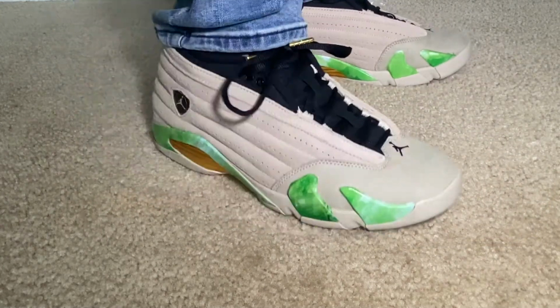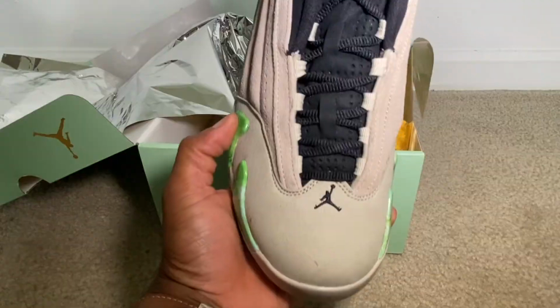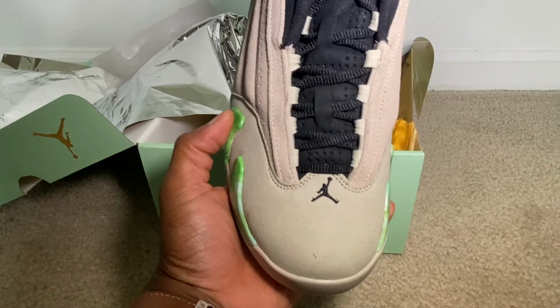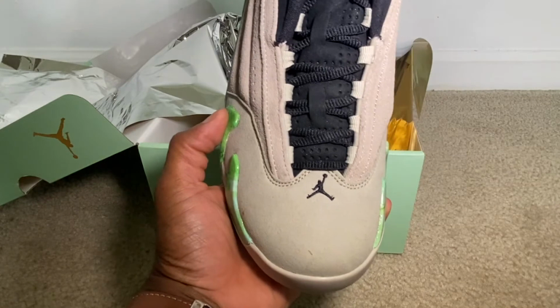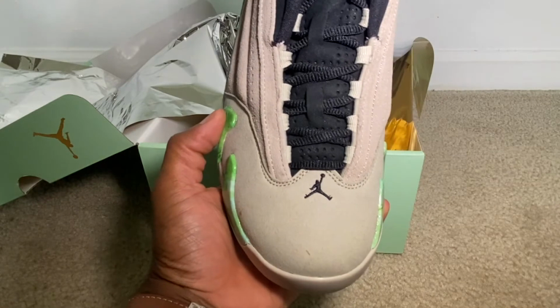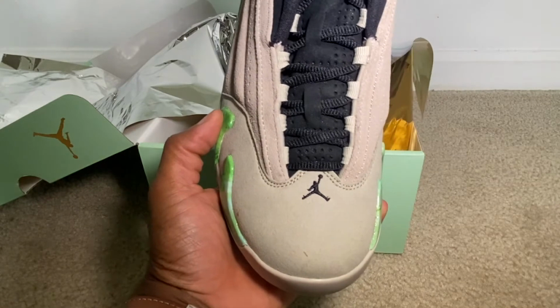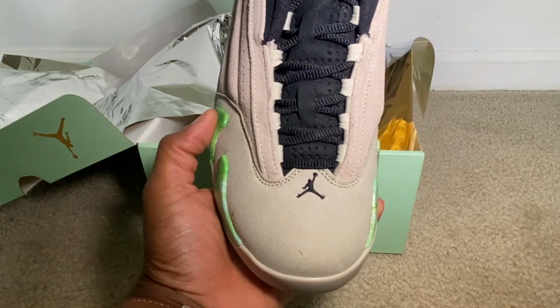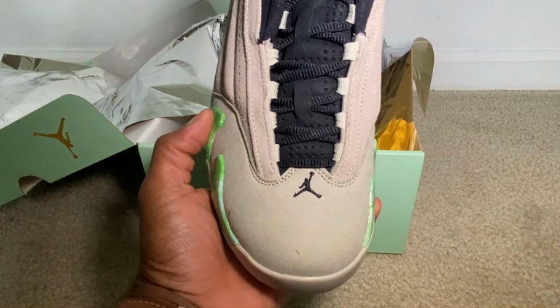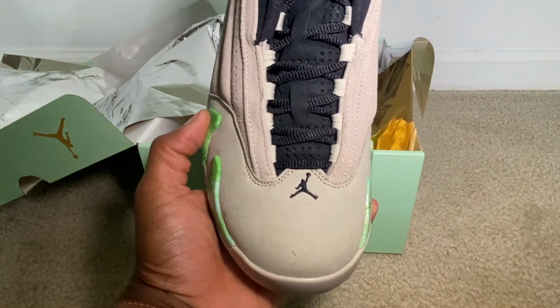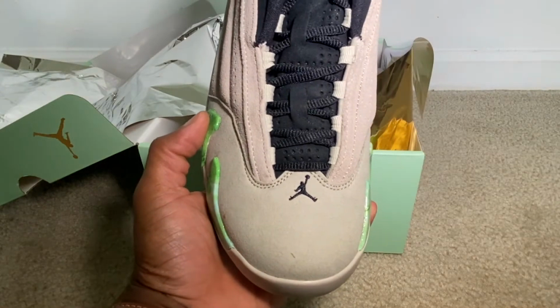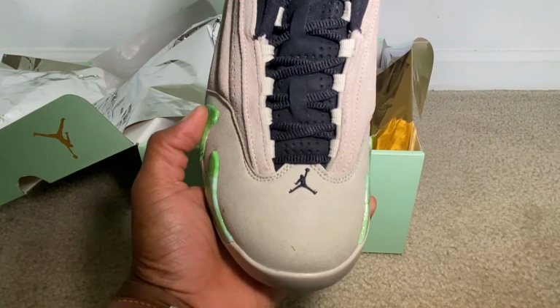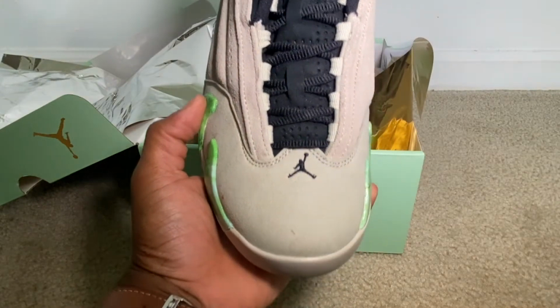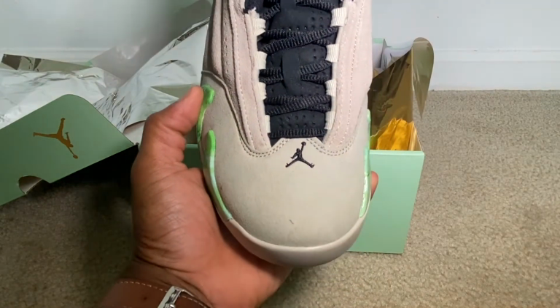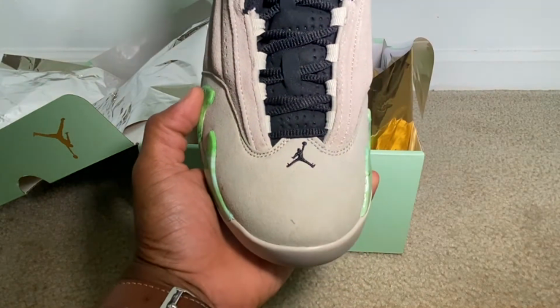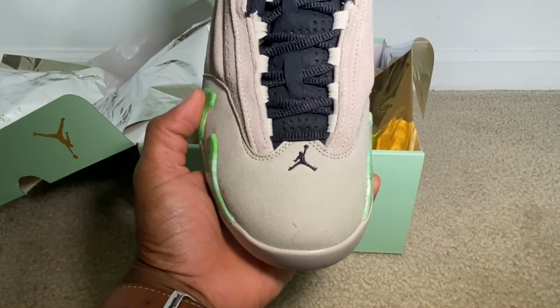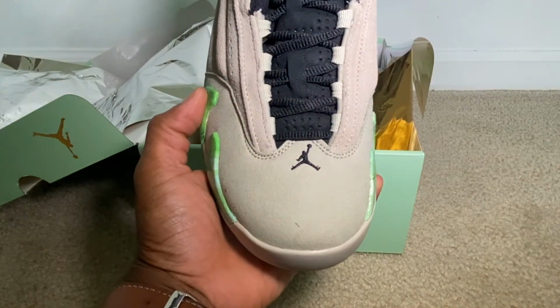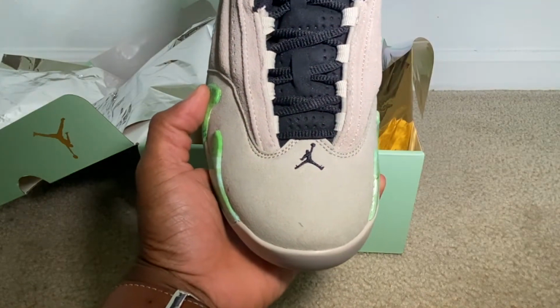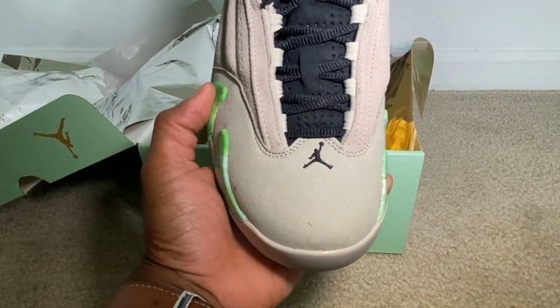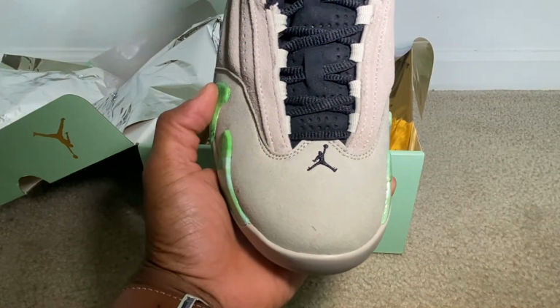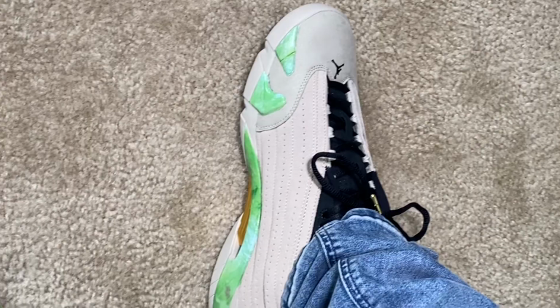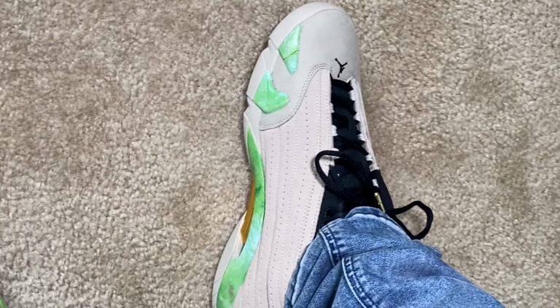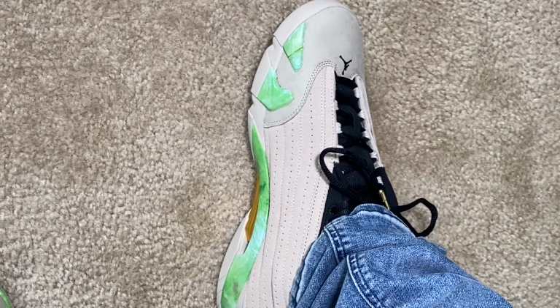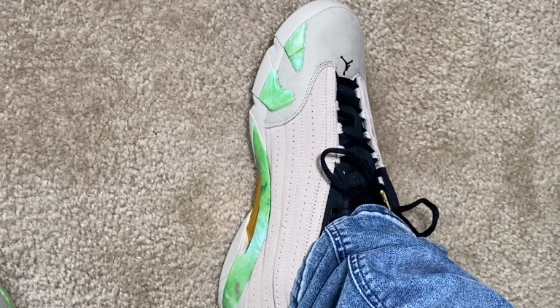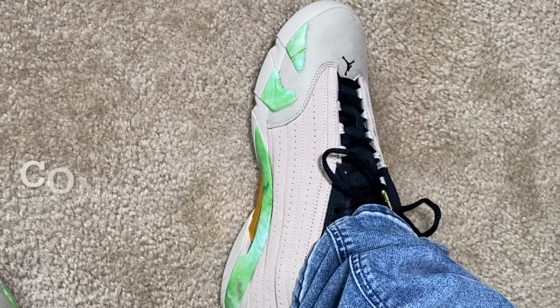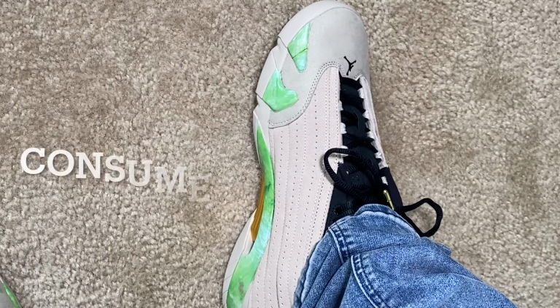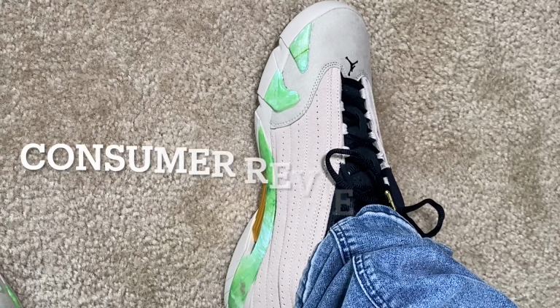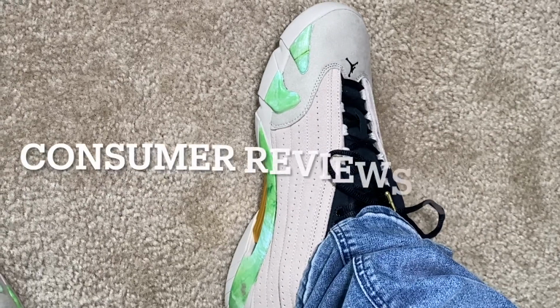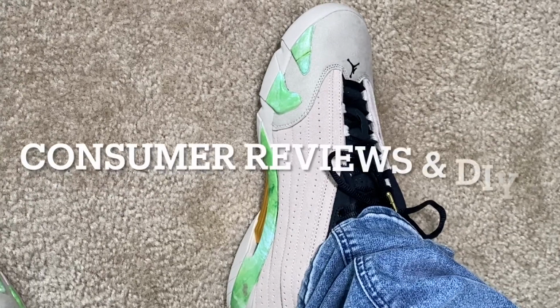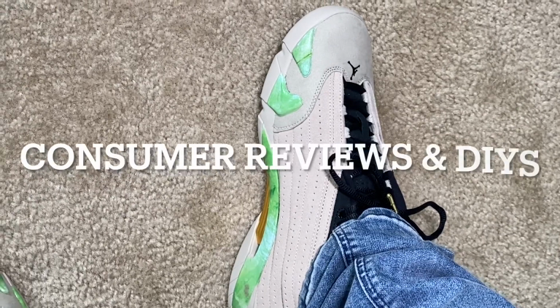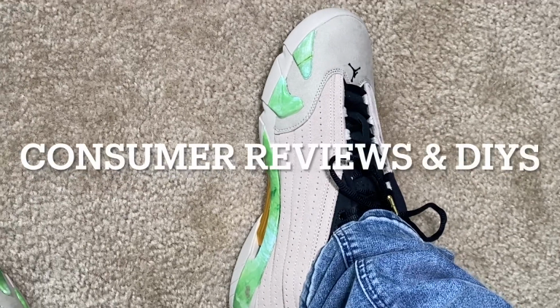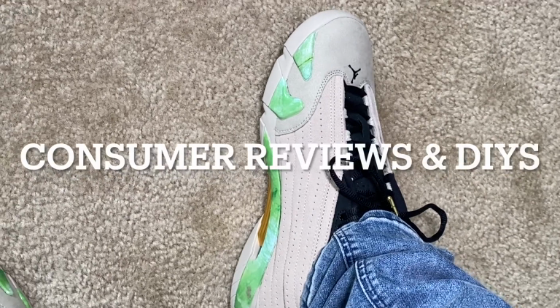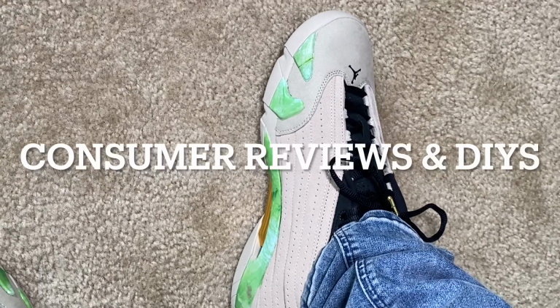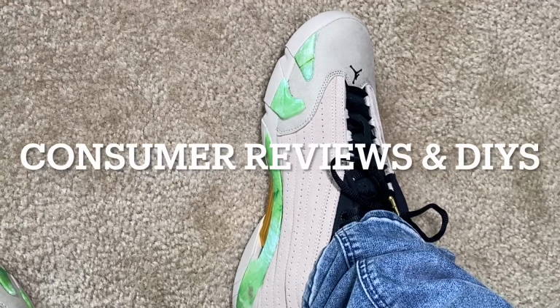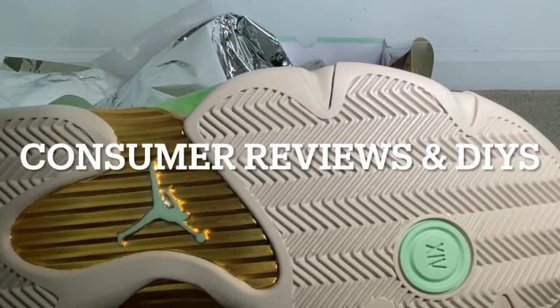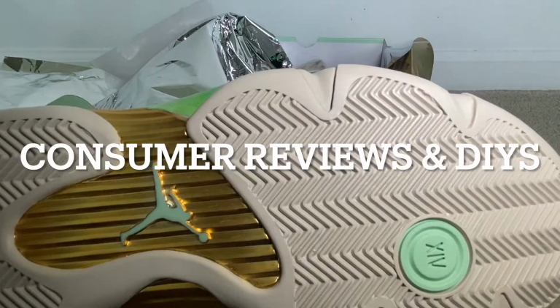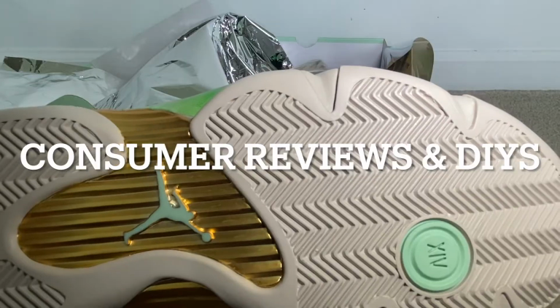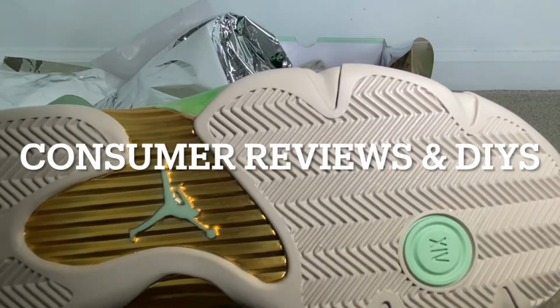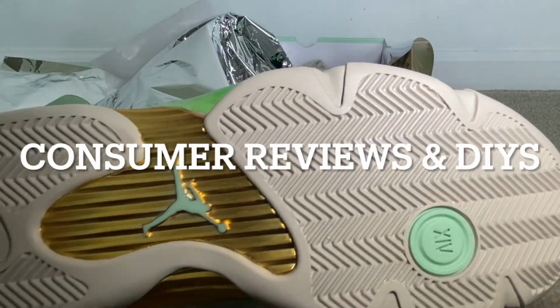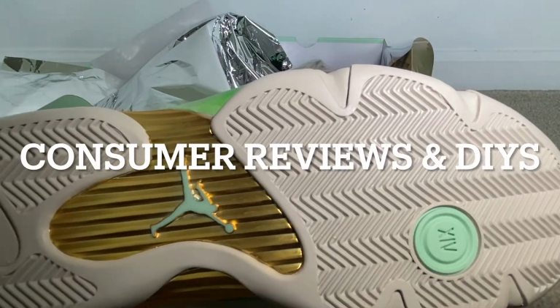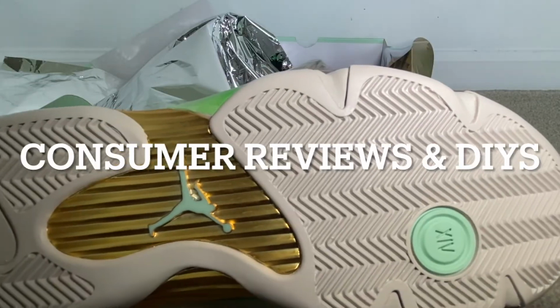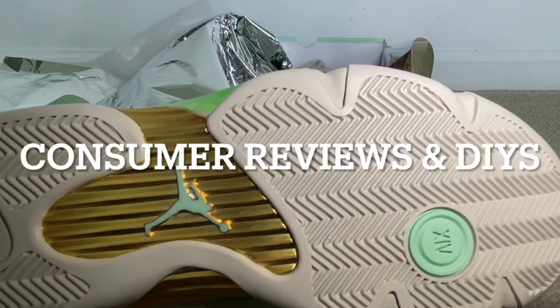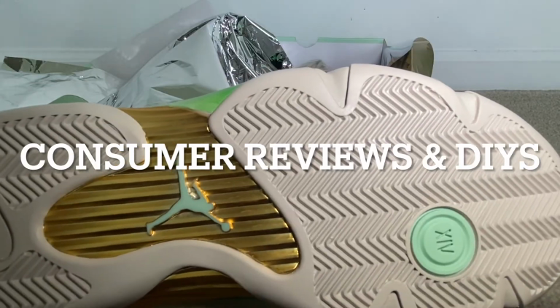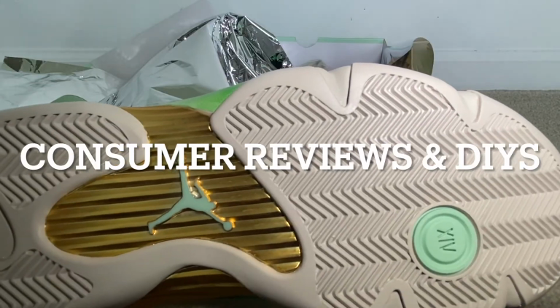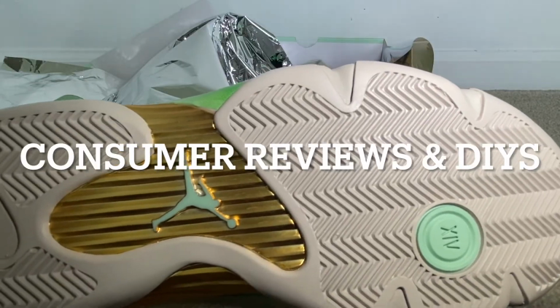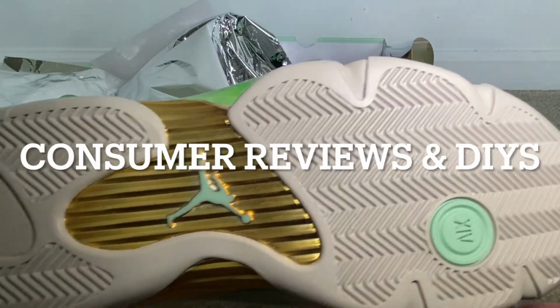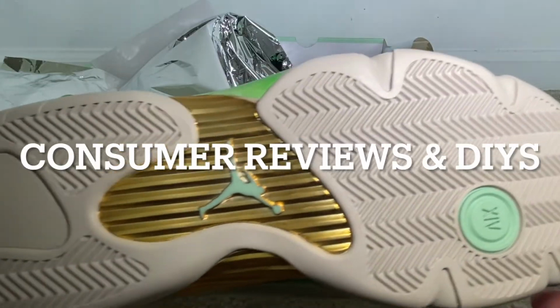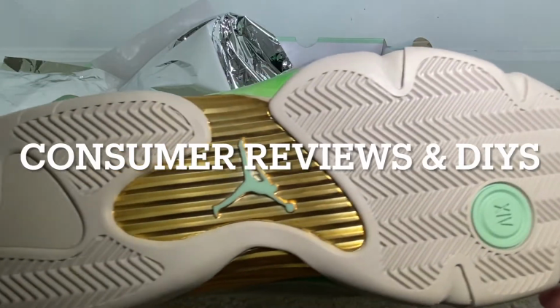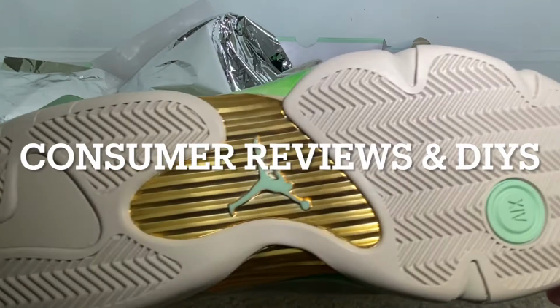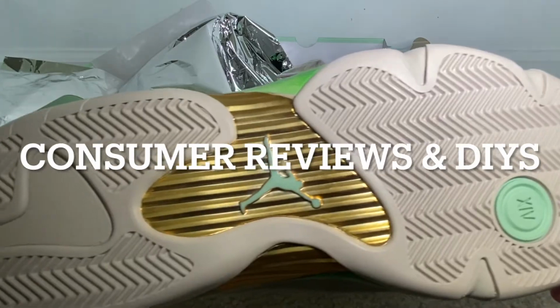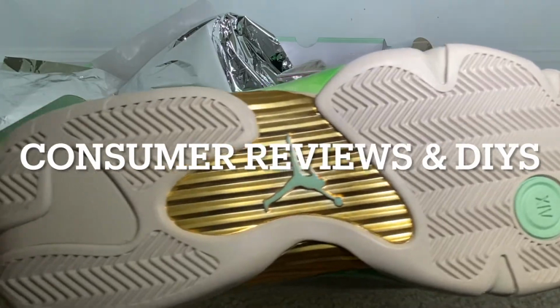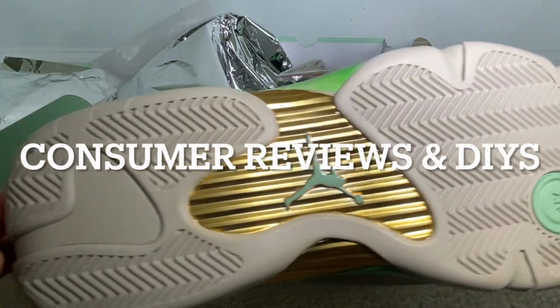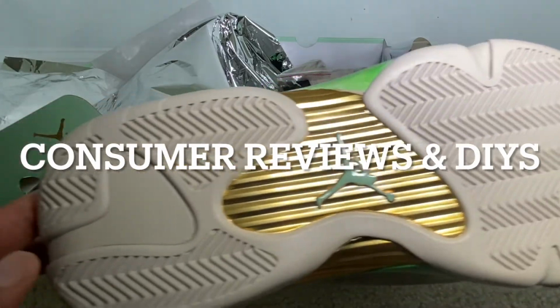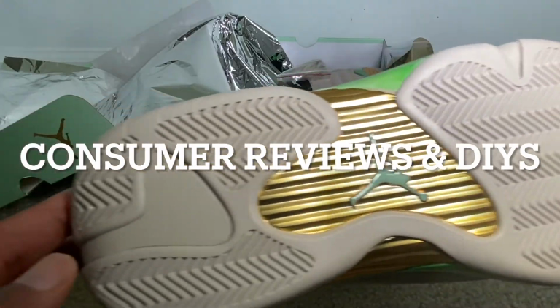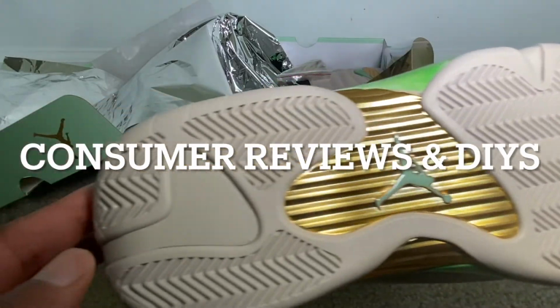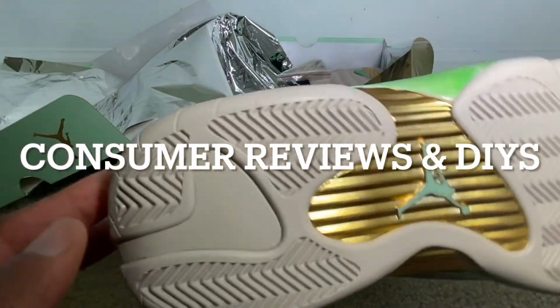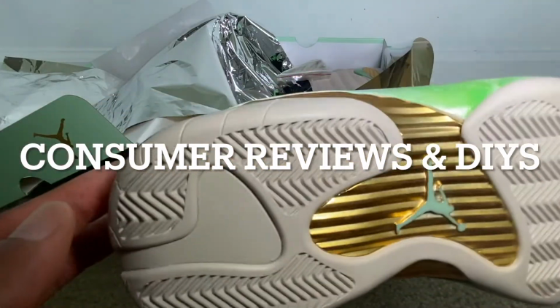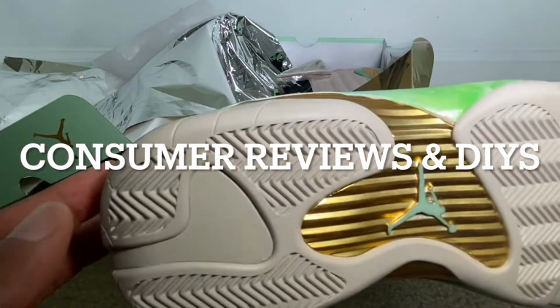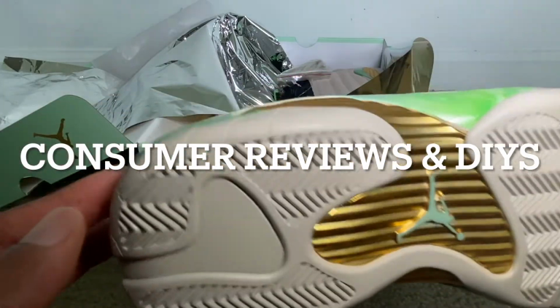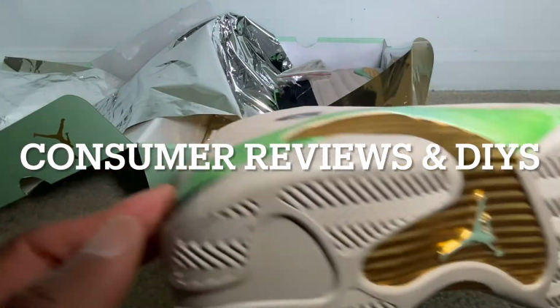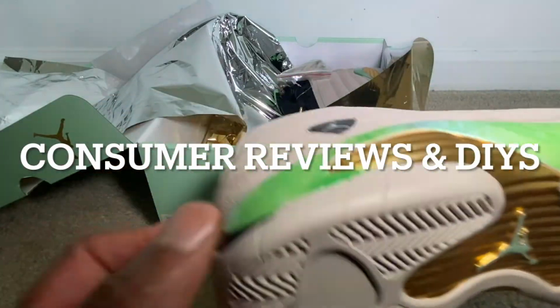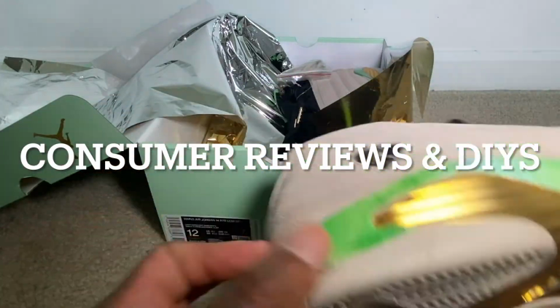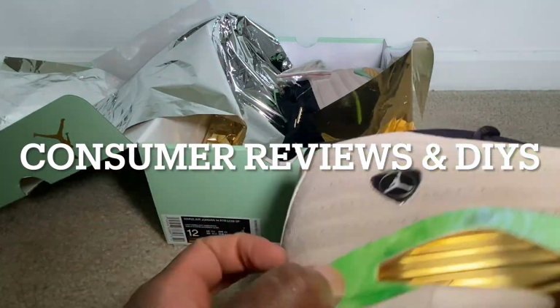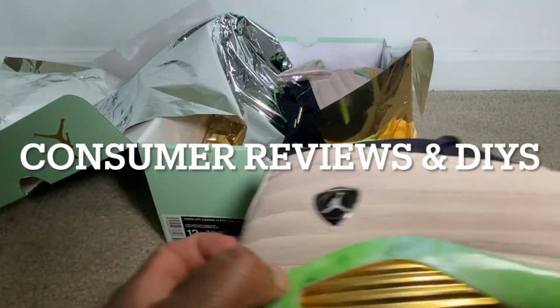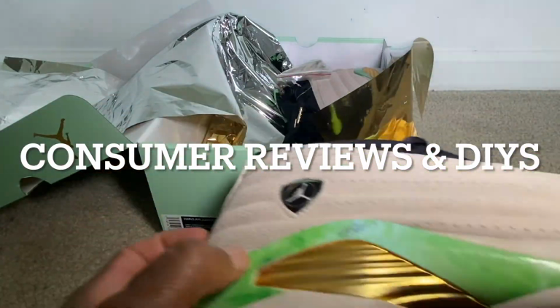All right YouTube, this has been my review and on-feet. Like, comment, and subscribe to the channel for additional content, and I will catch you guys on the next video.